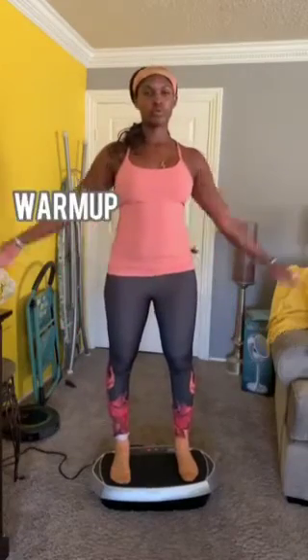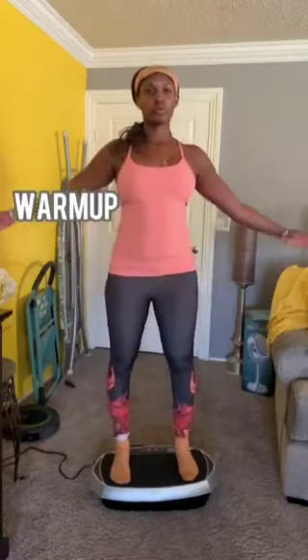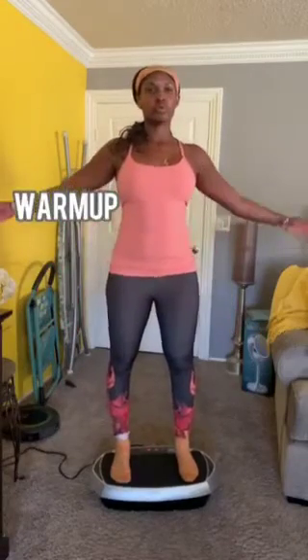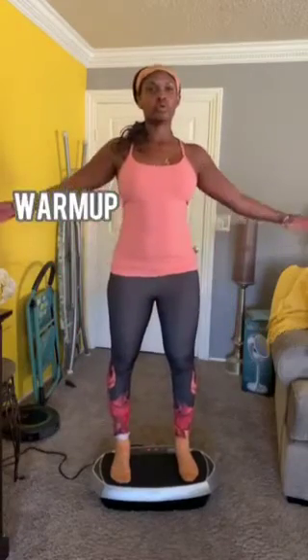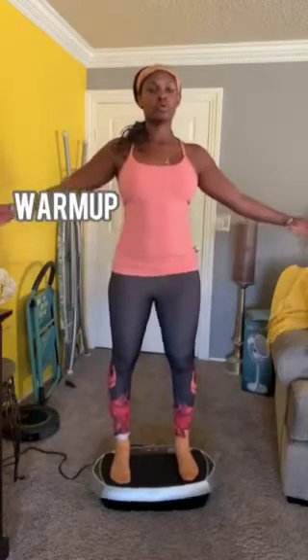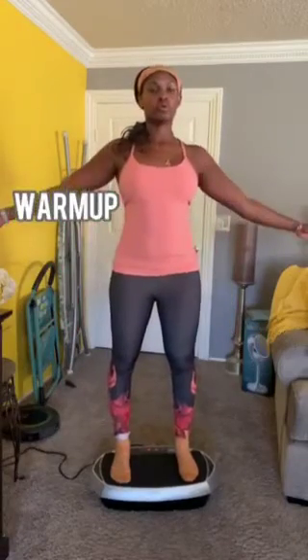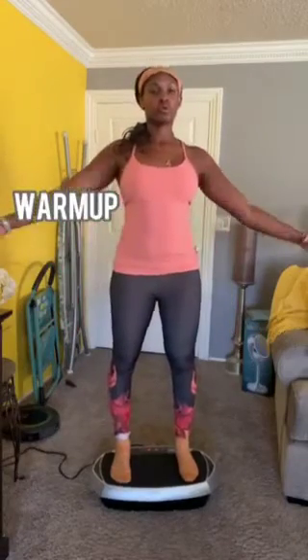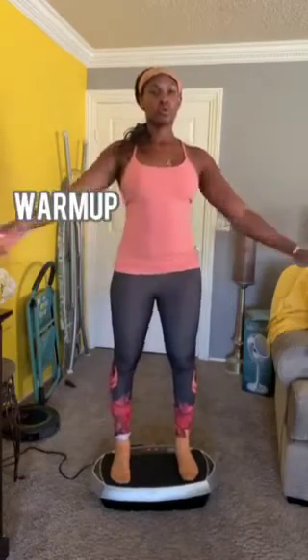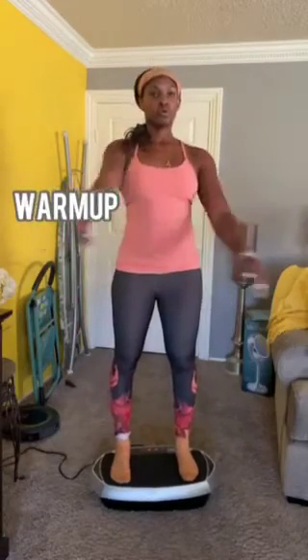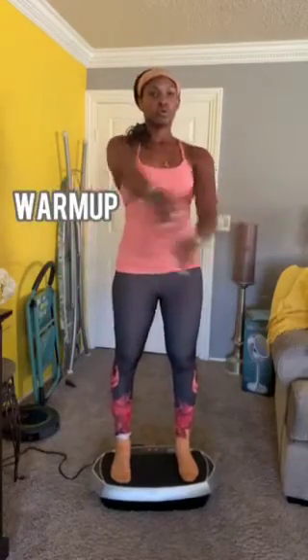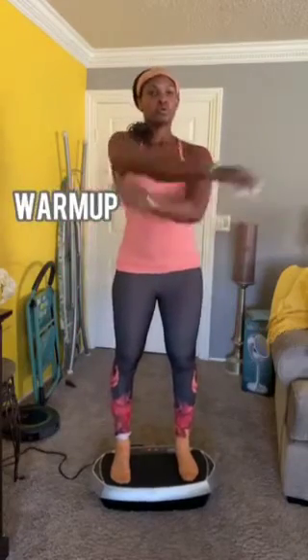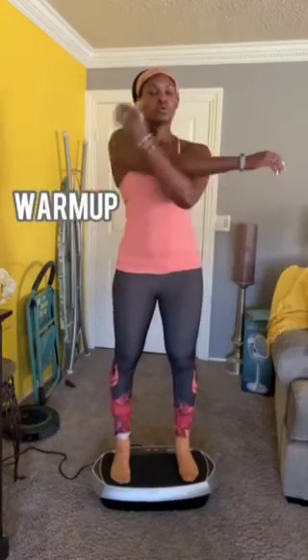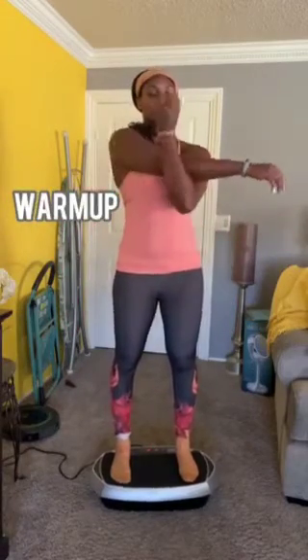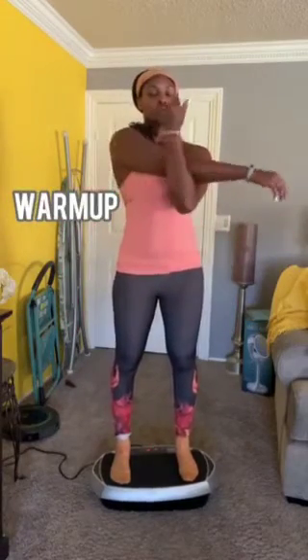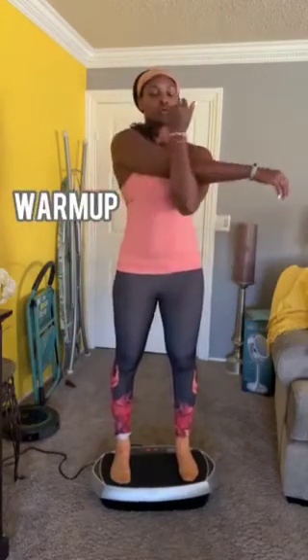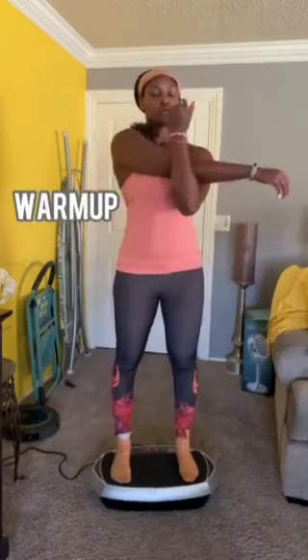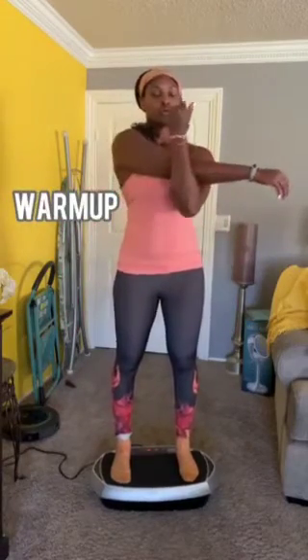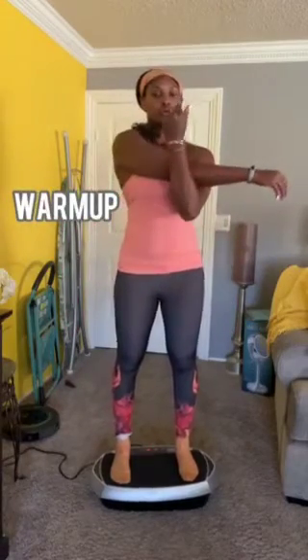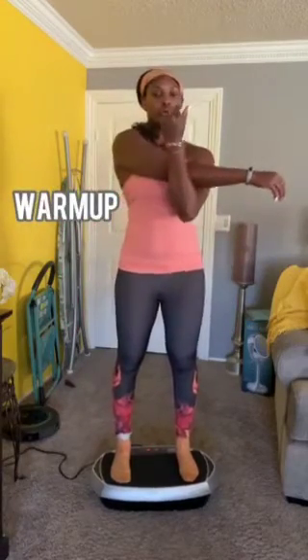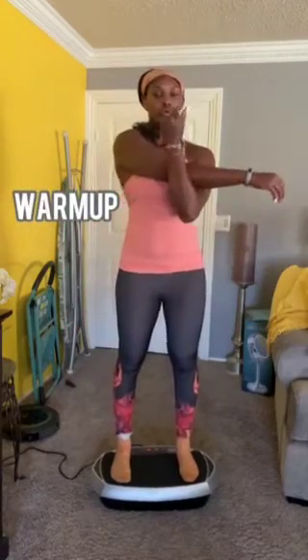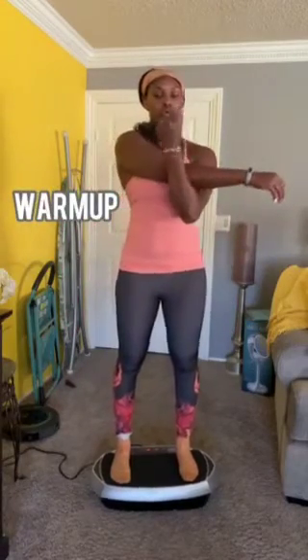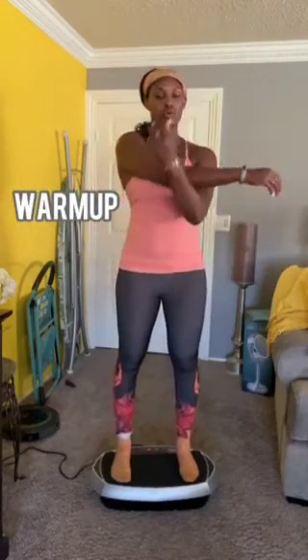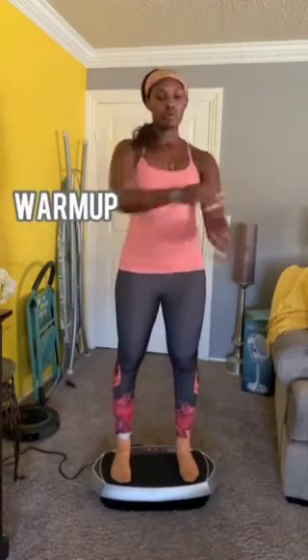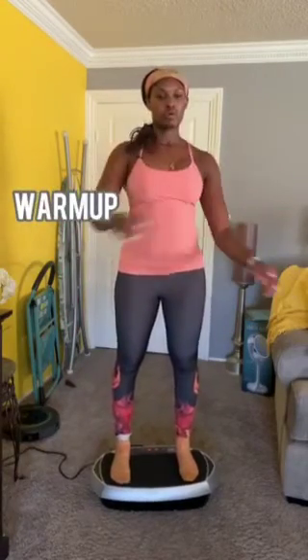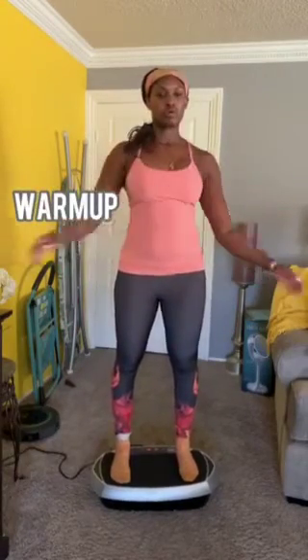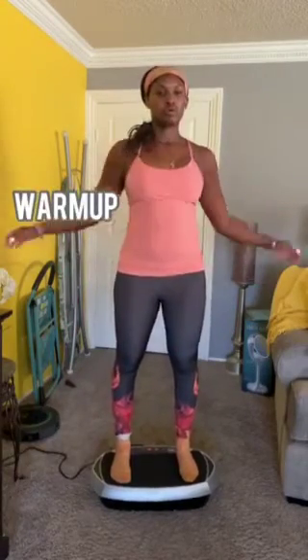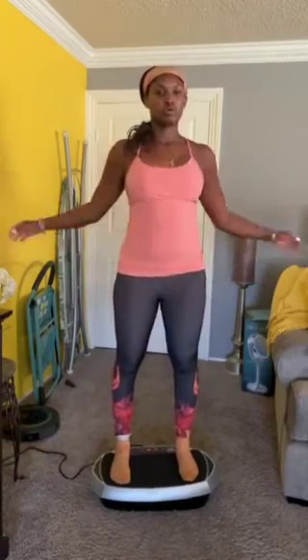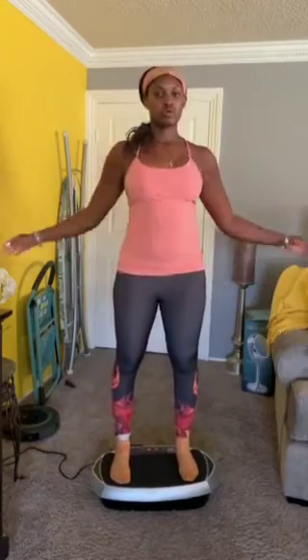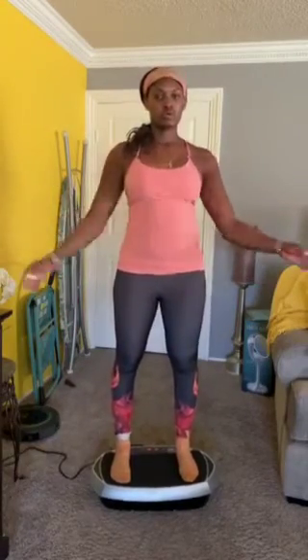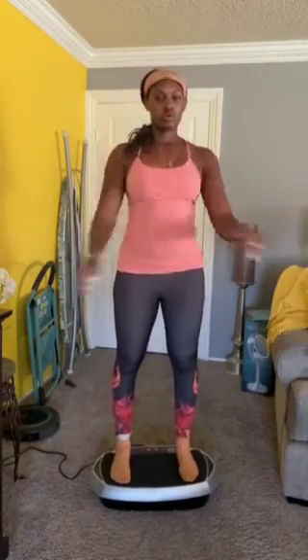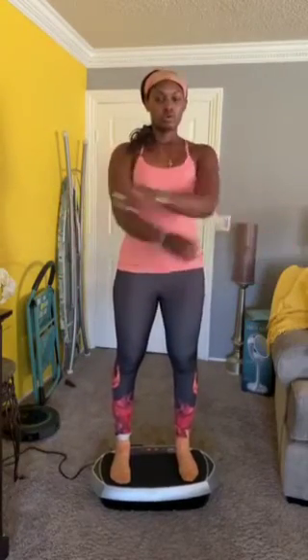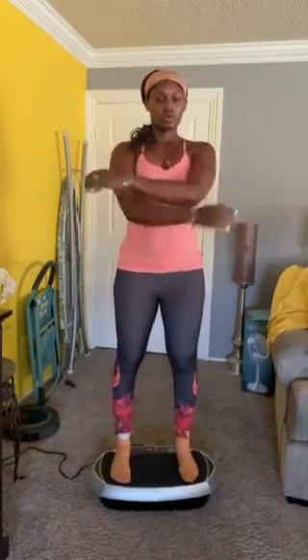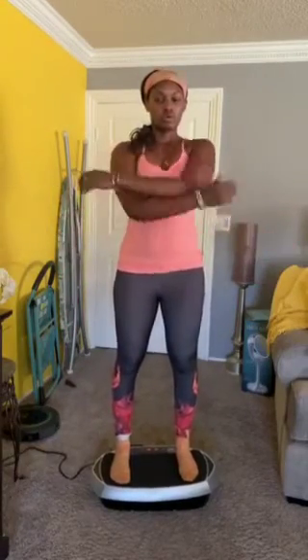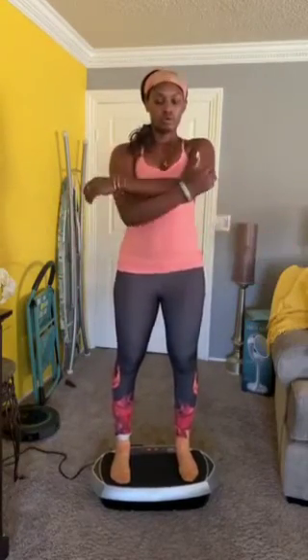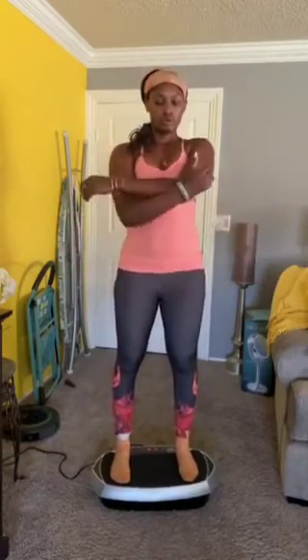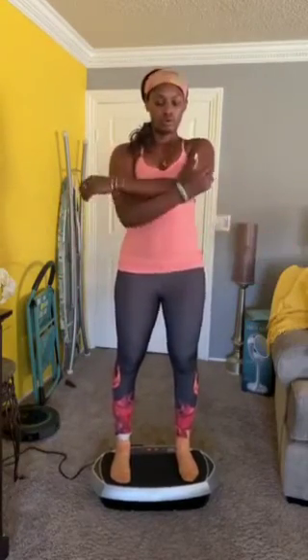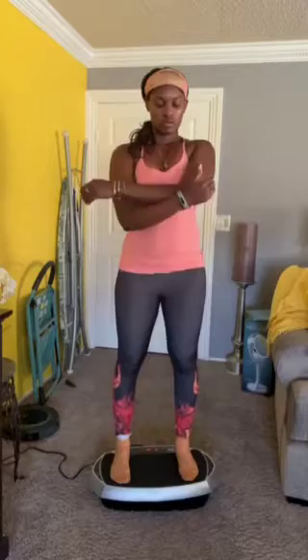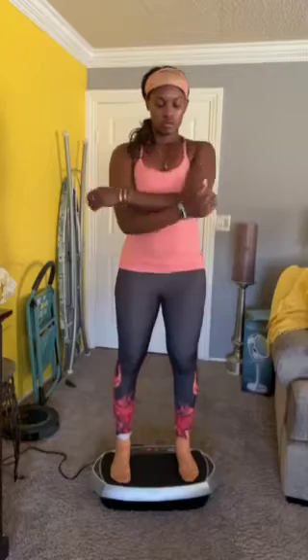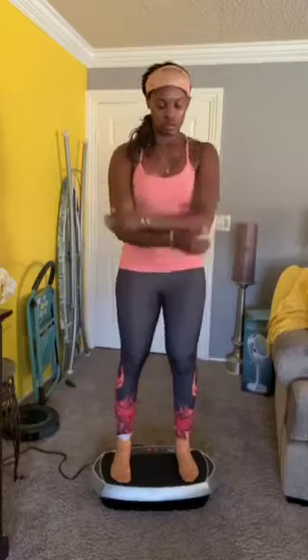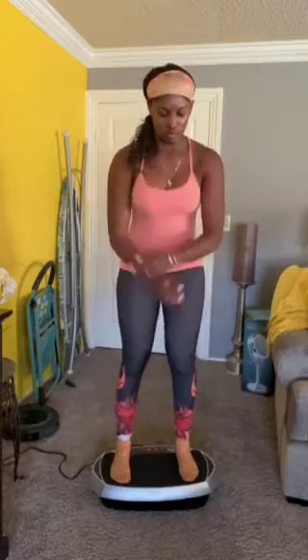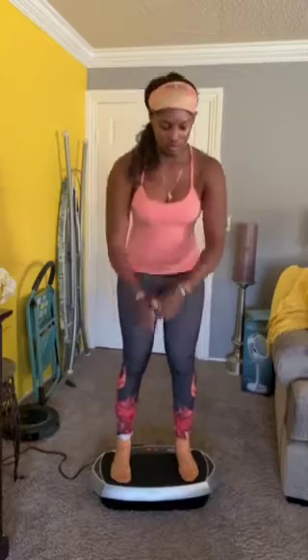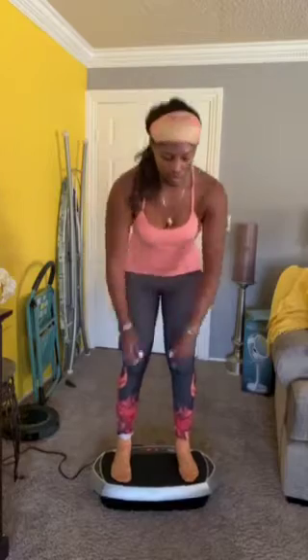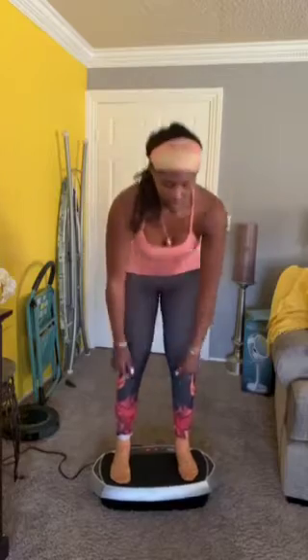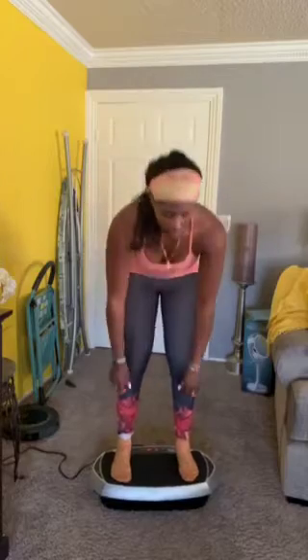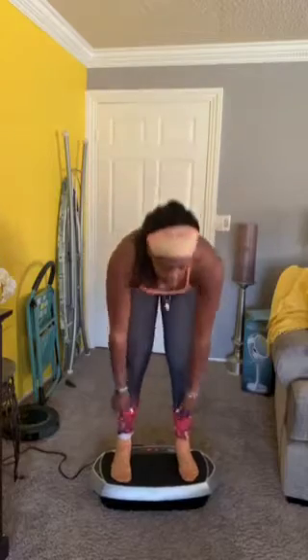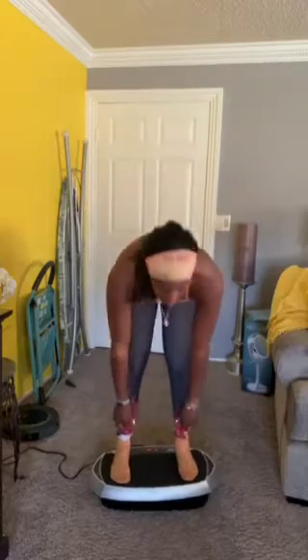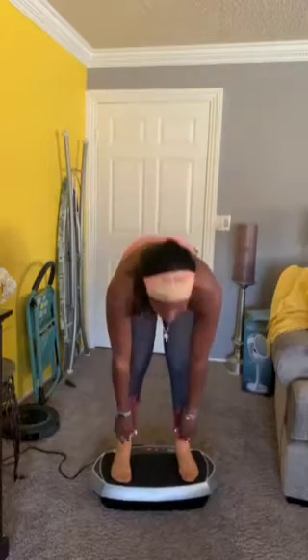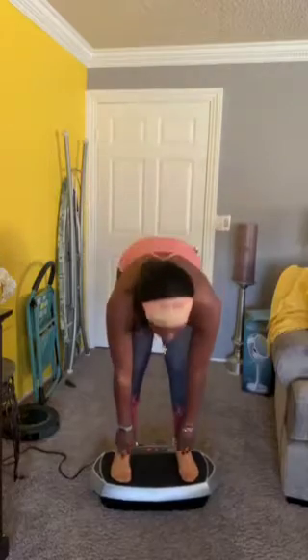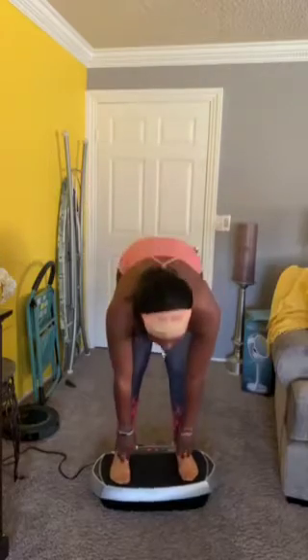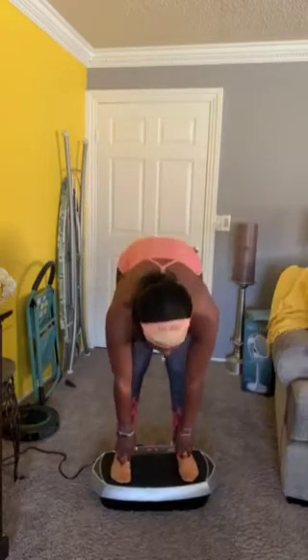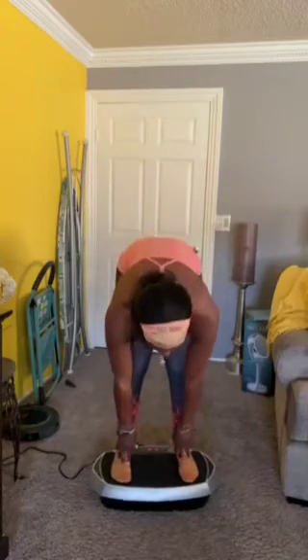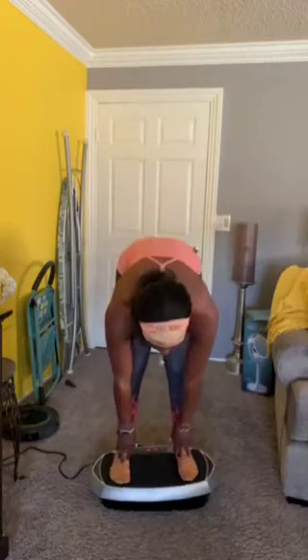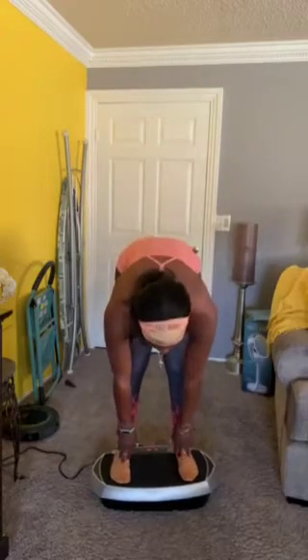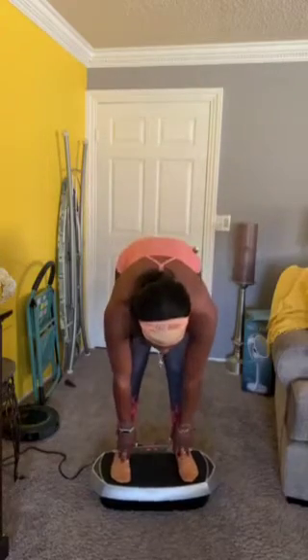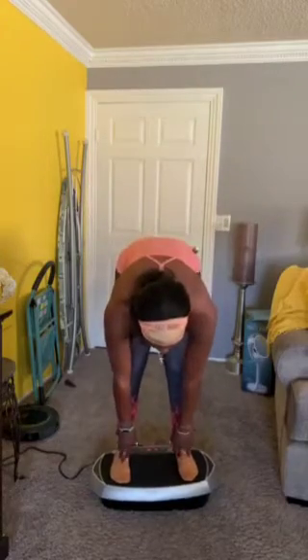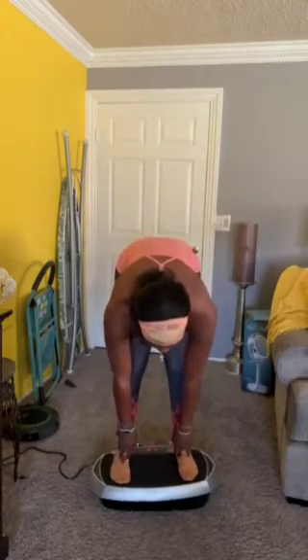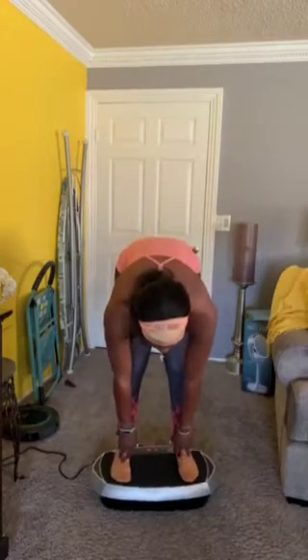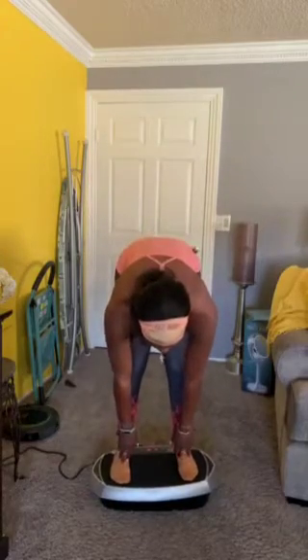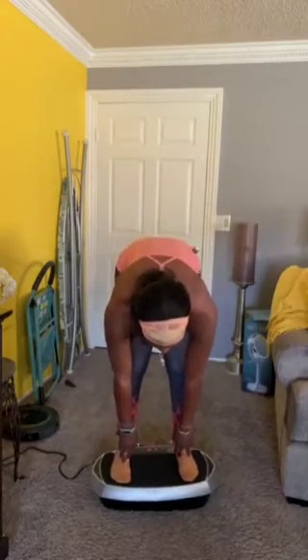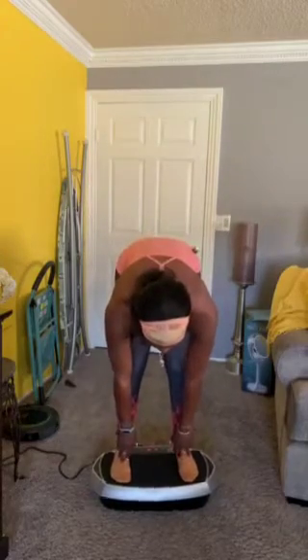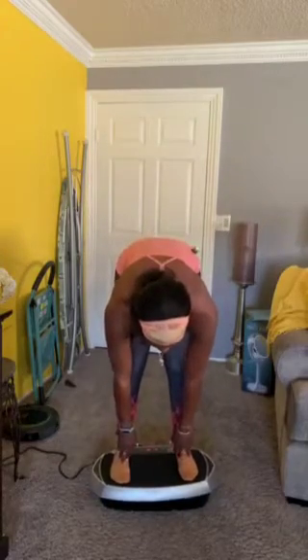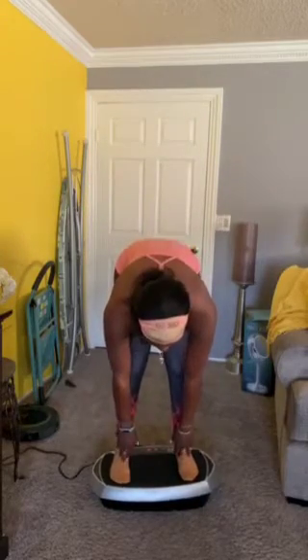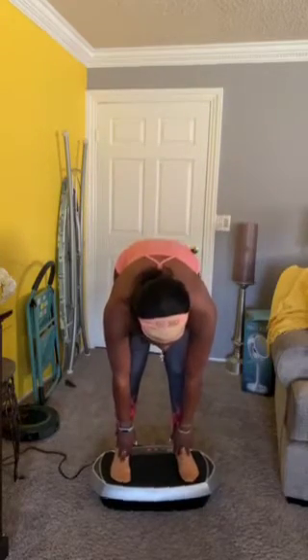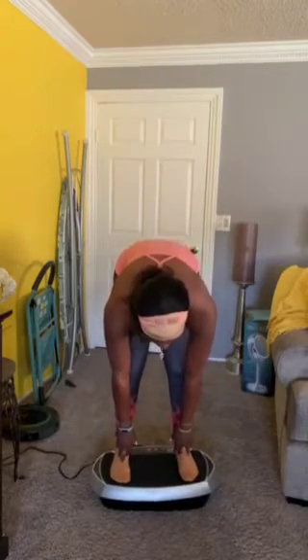You can use it as a warm-up. Just go ahead and stand on the machine and allow it to shake out your body. I like to do a few stretches while I'm on it as well.